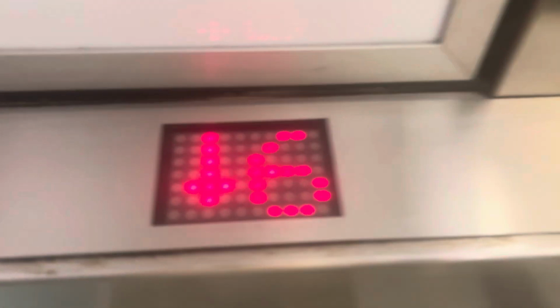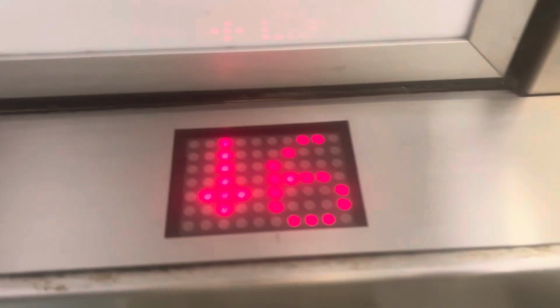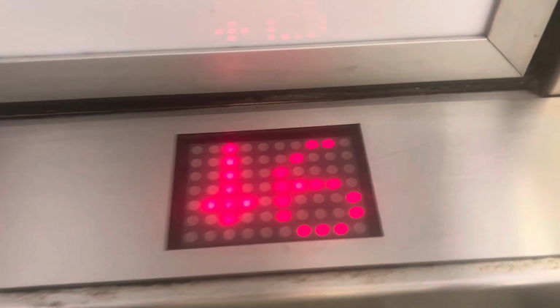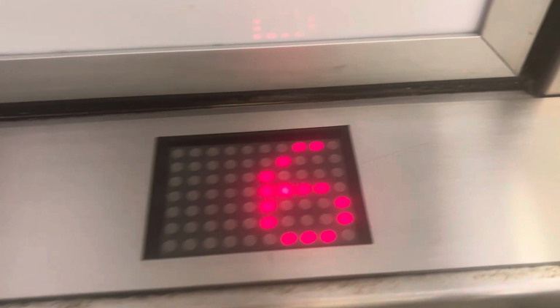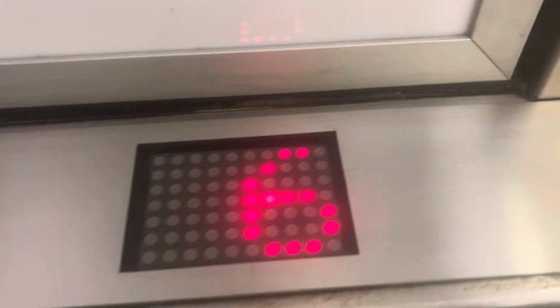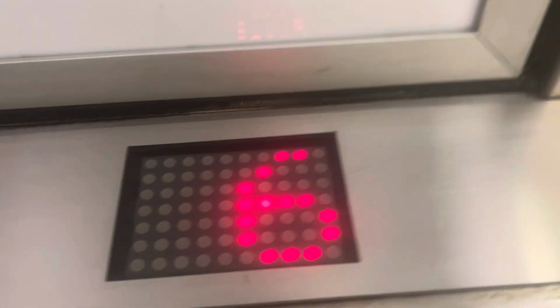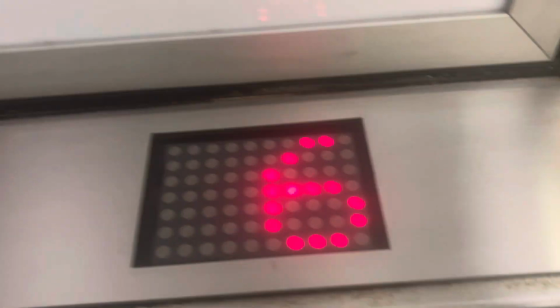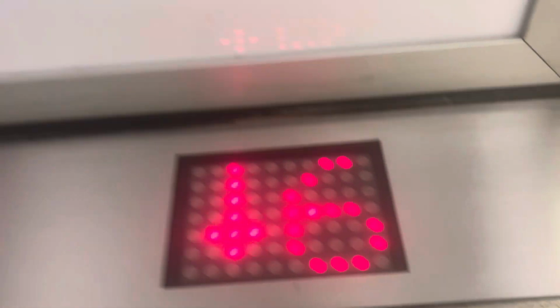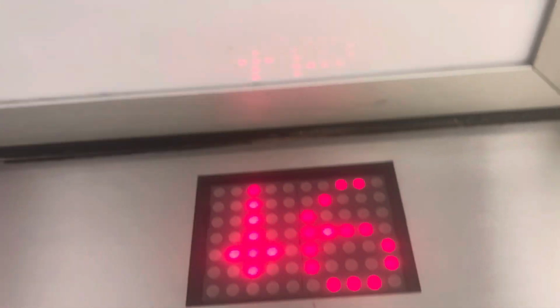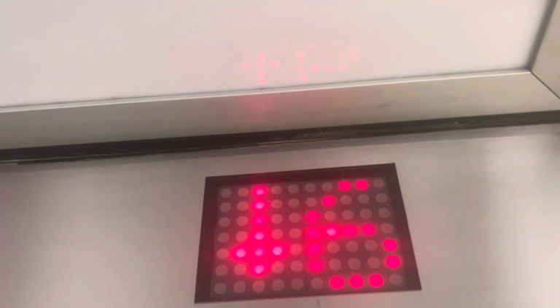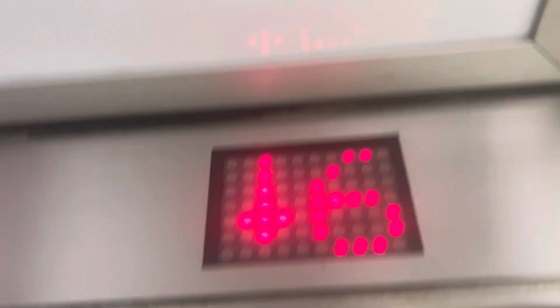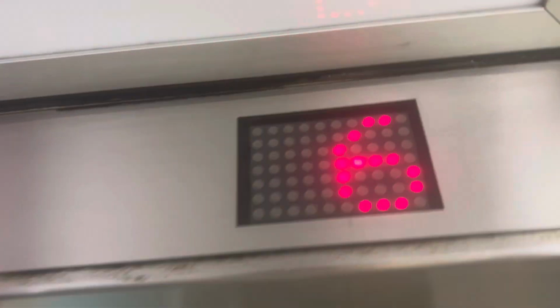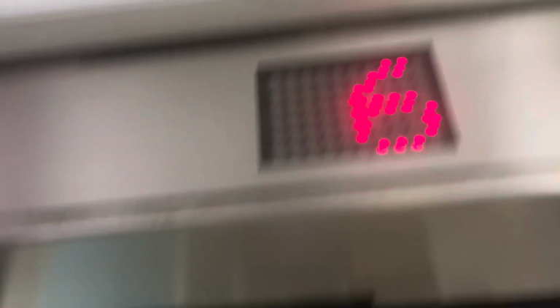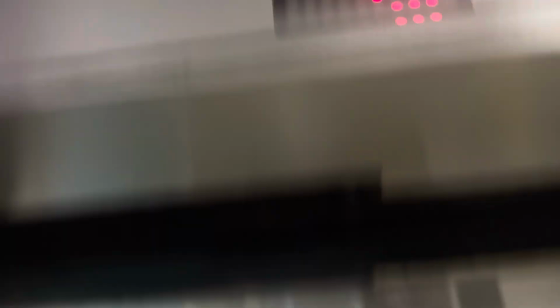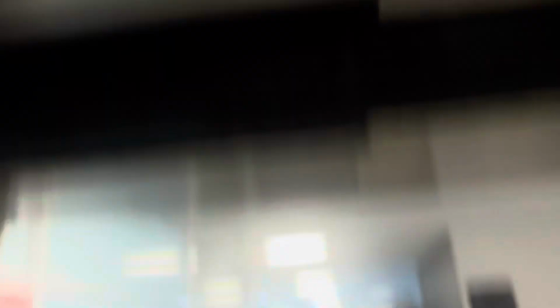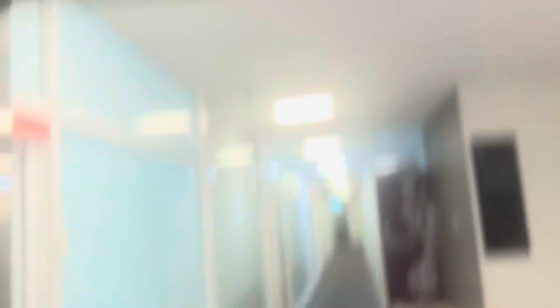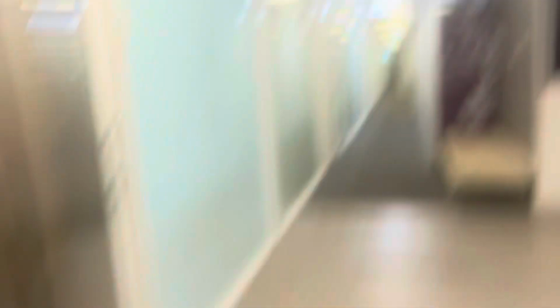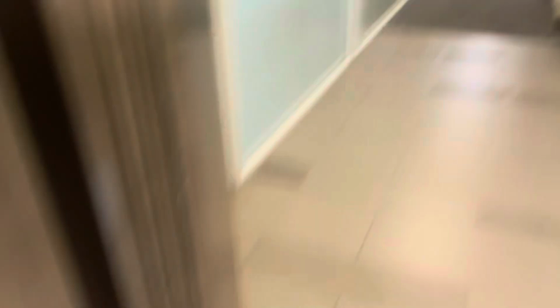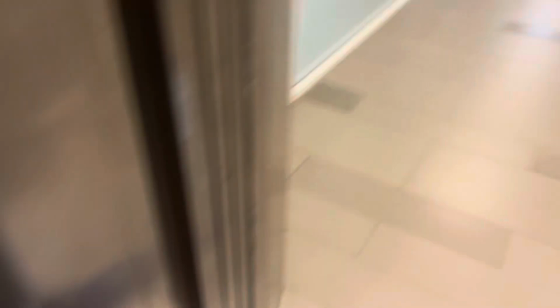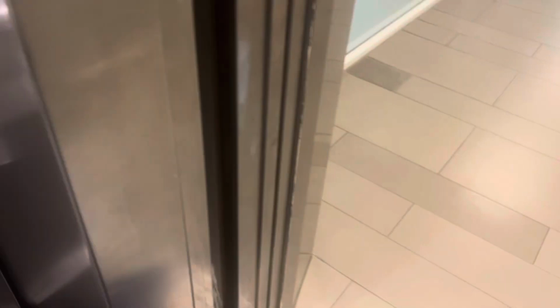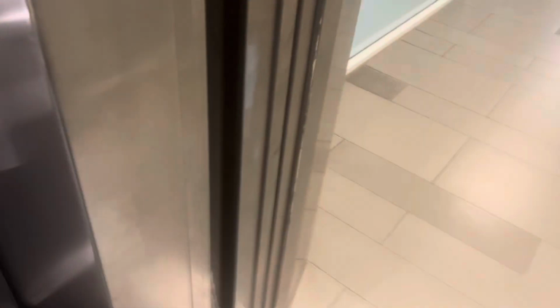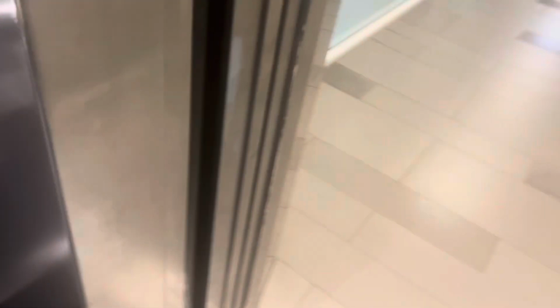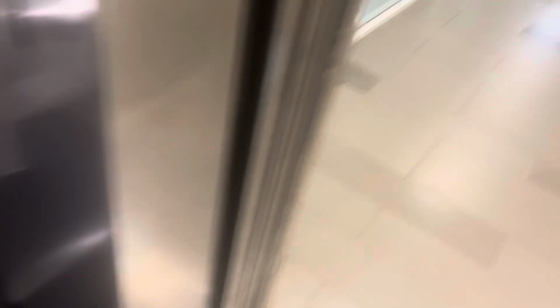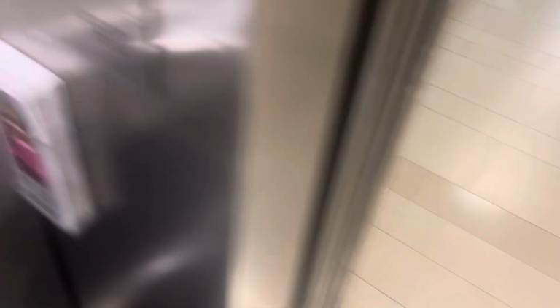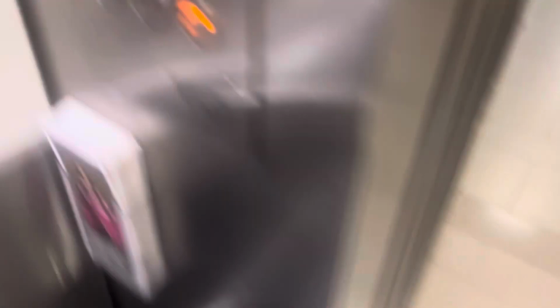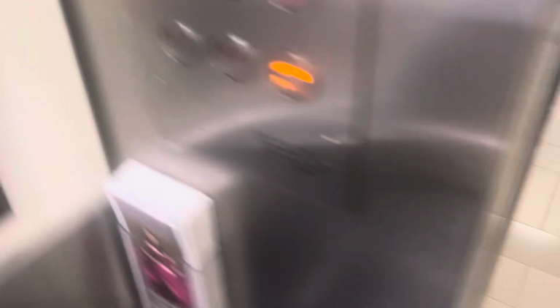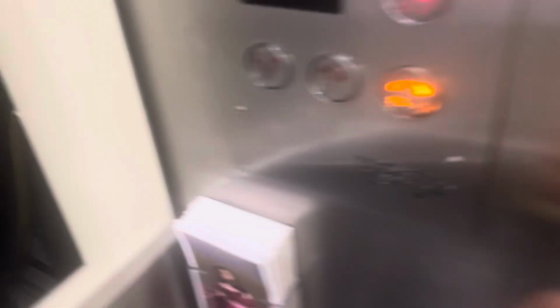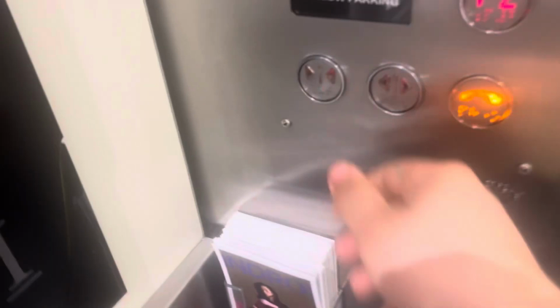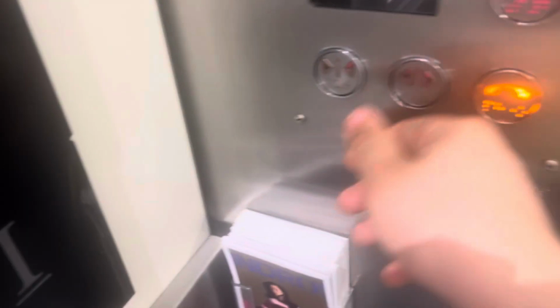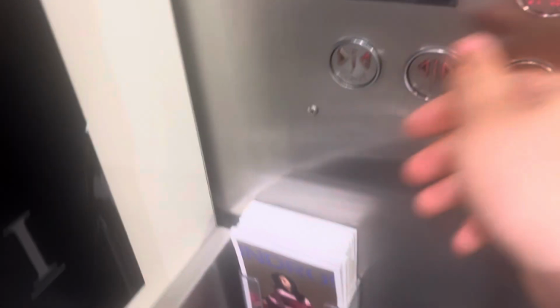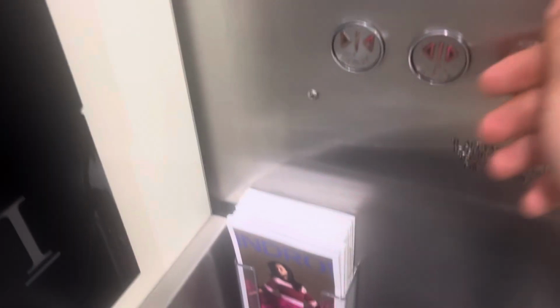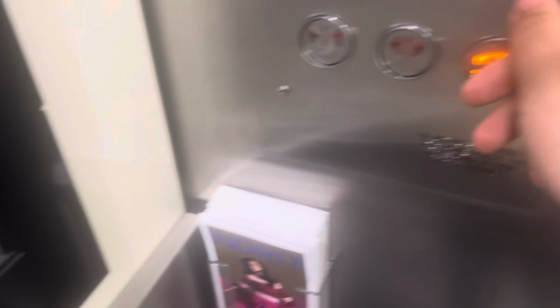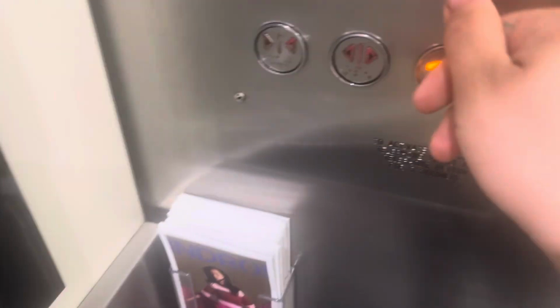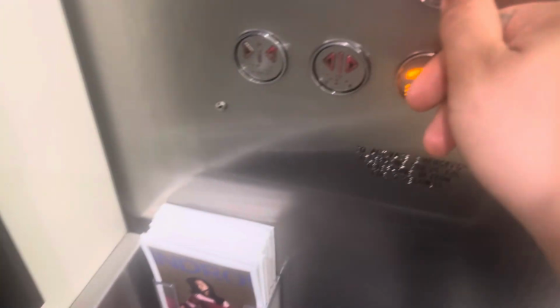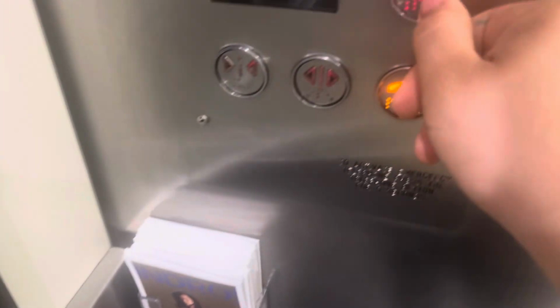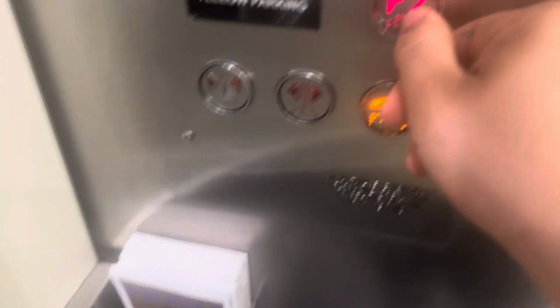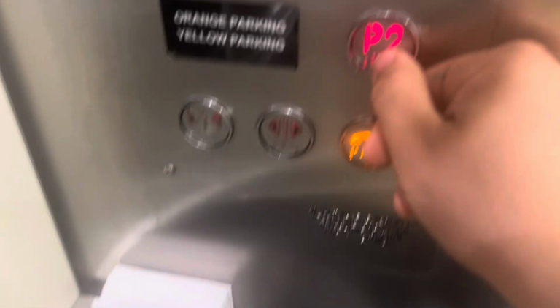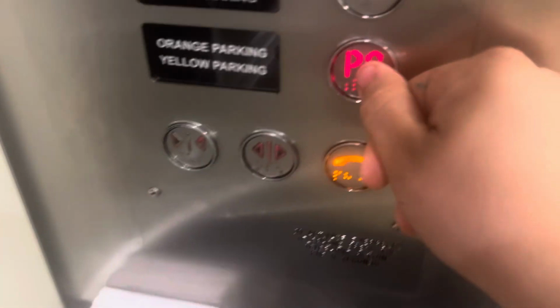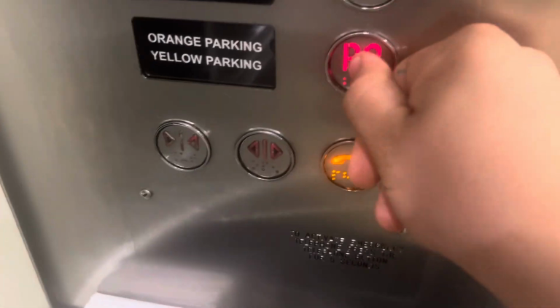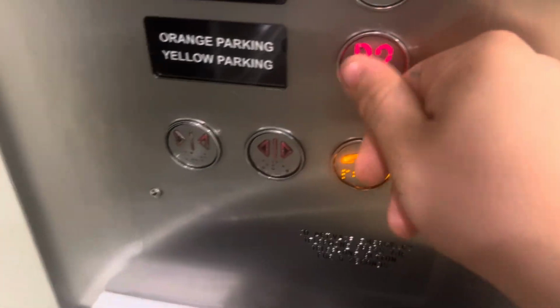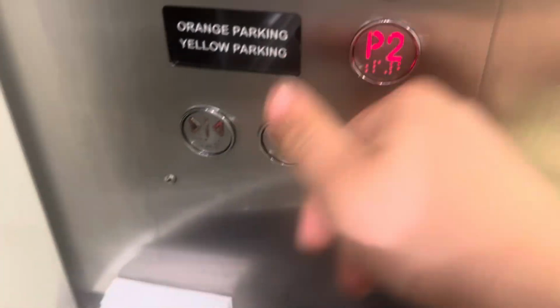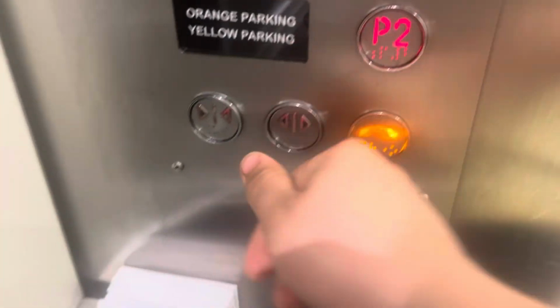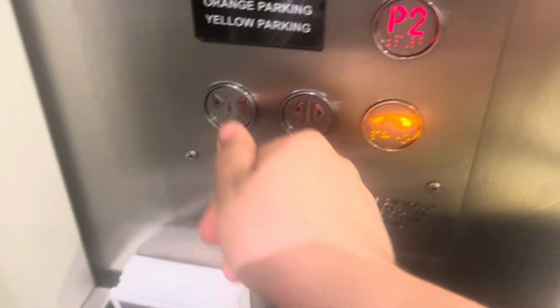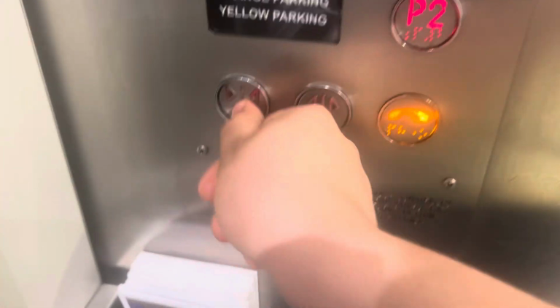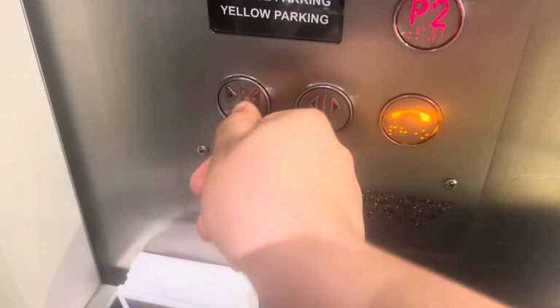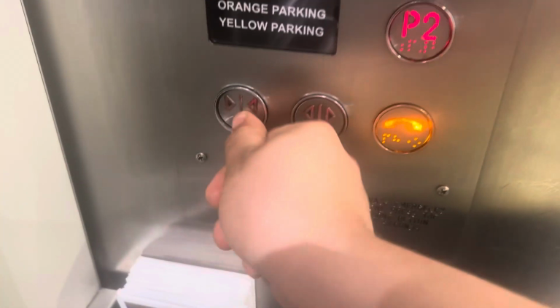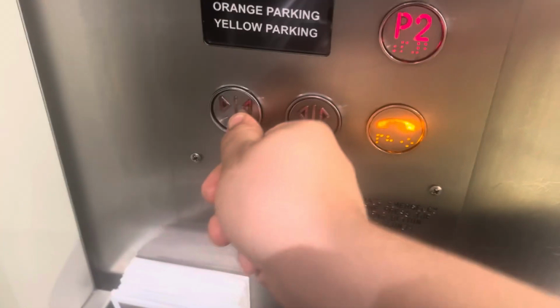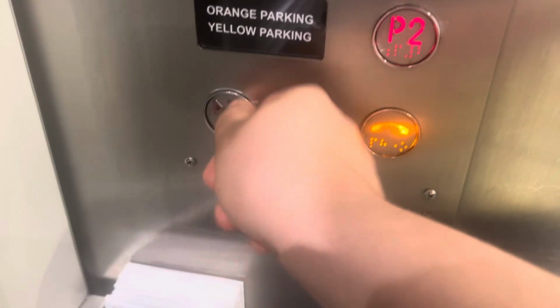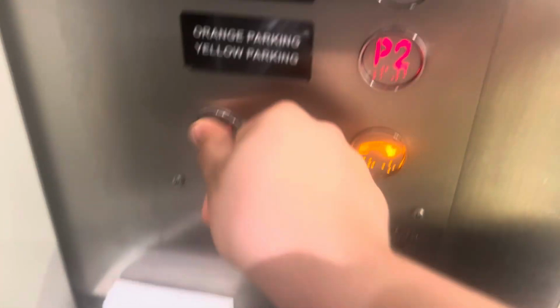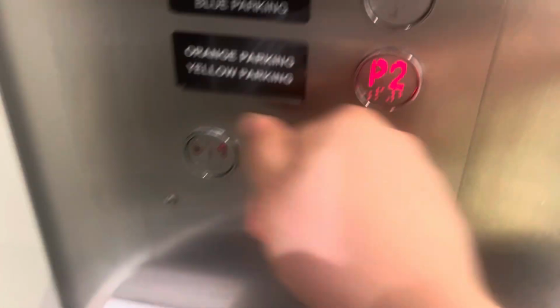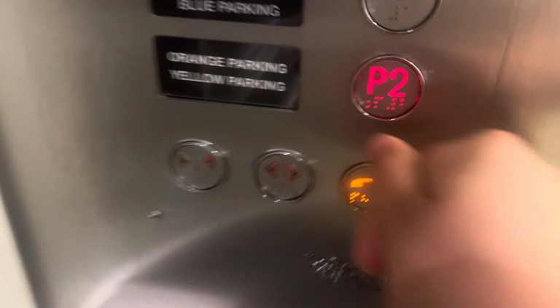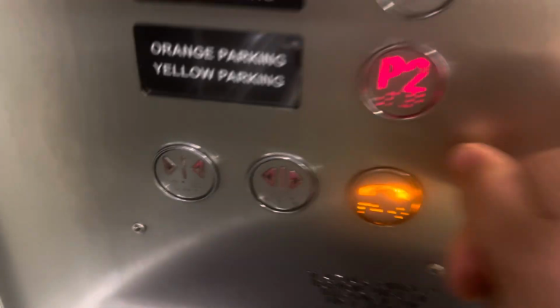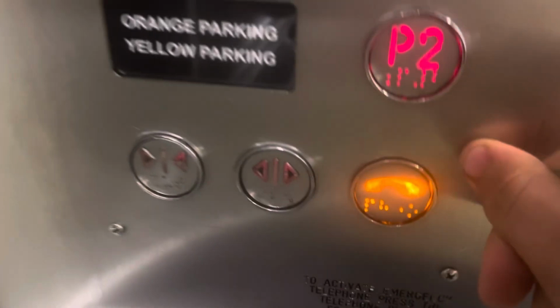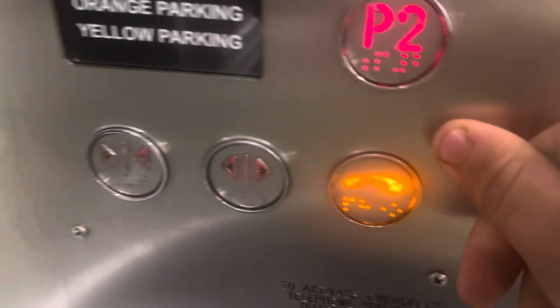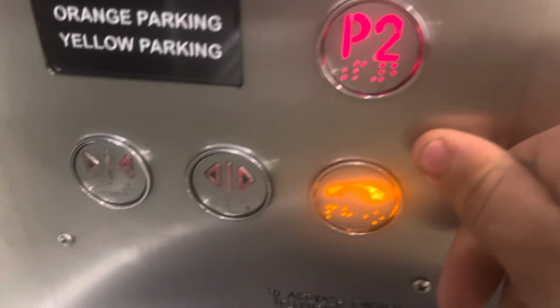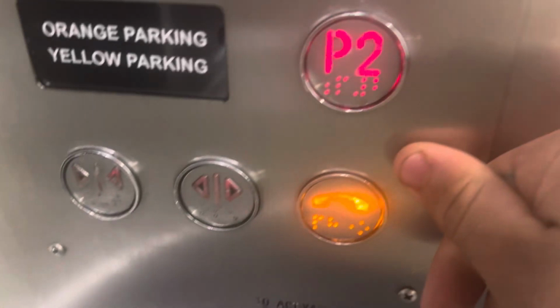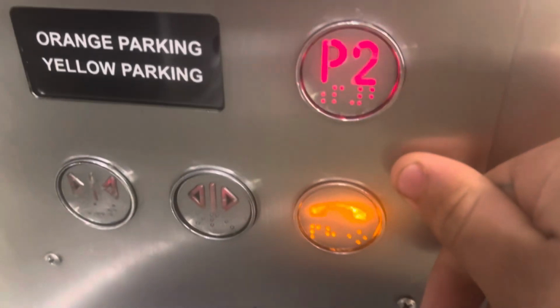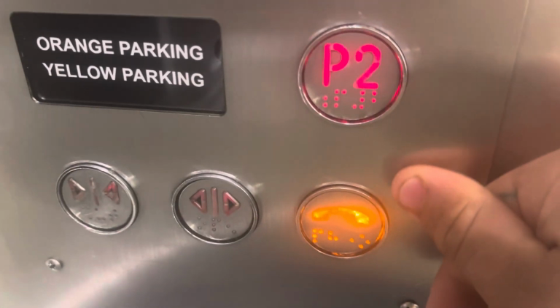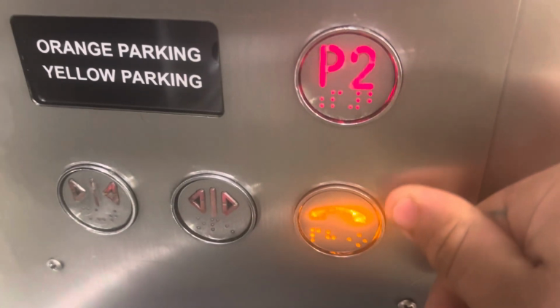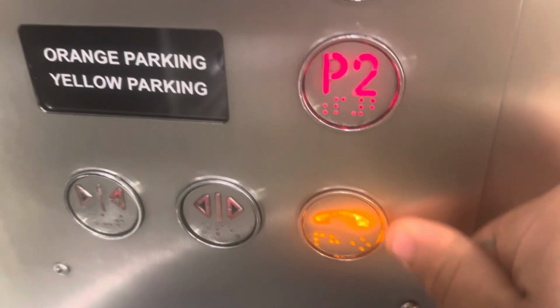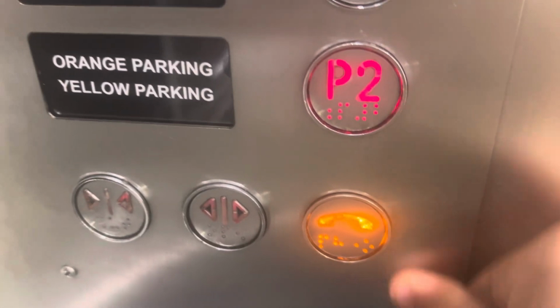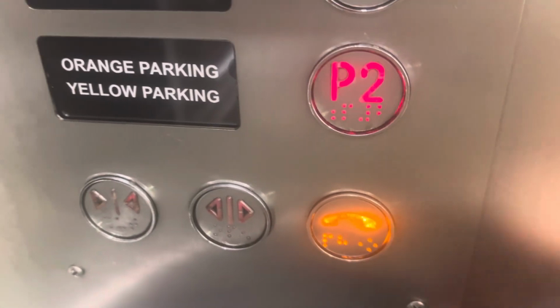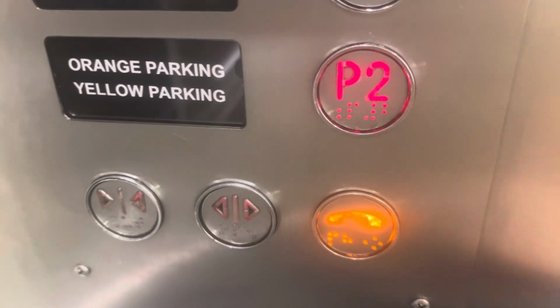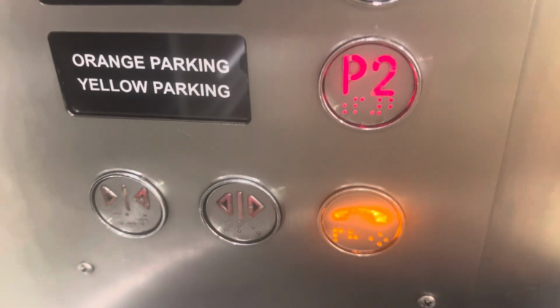ECD dot matrix indicator. Go to P2. Red US 95.